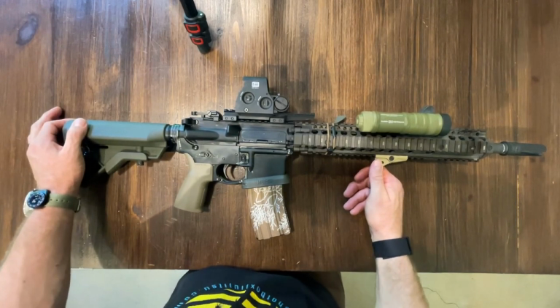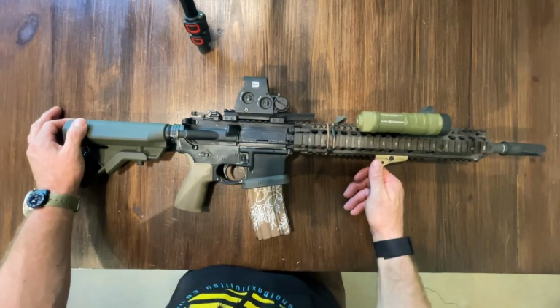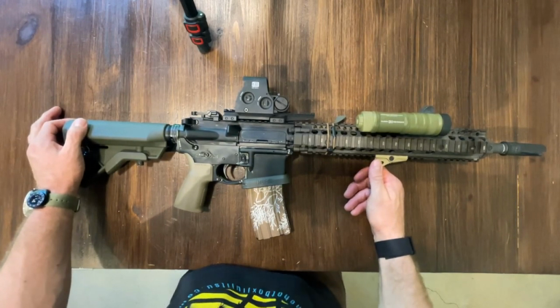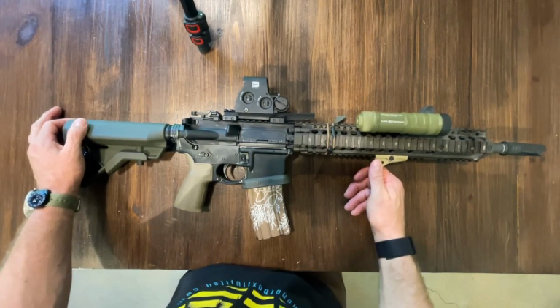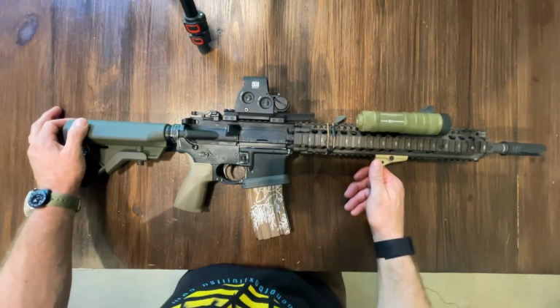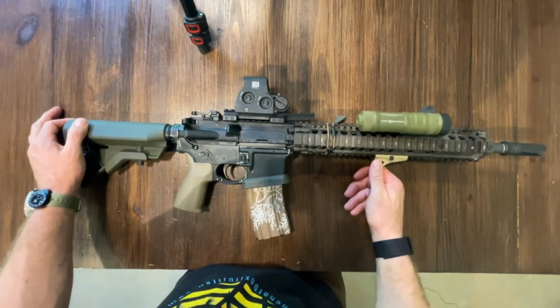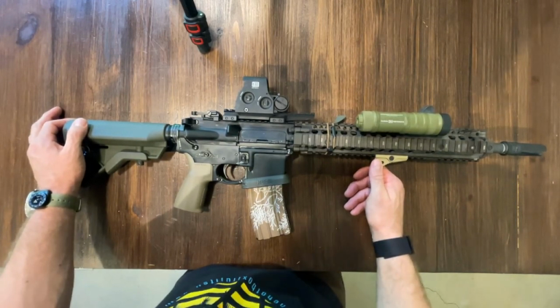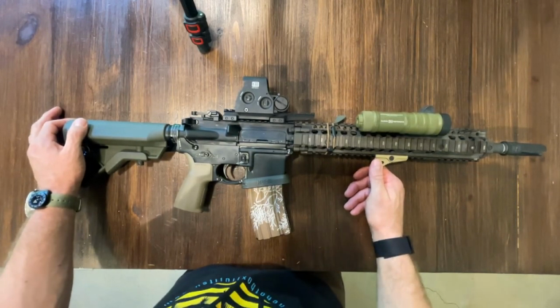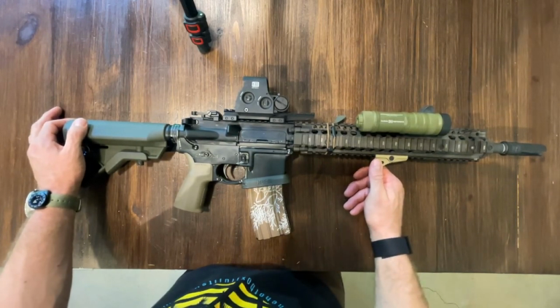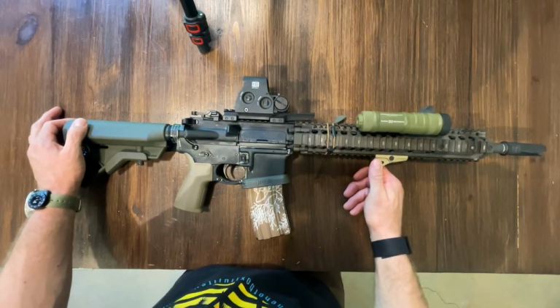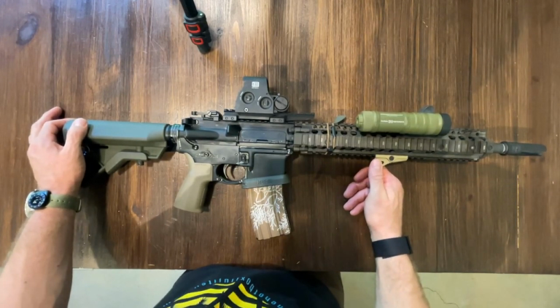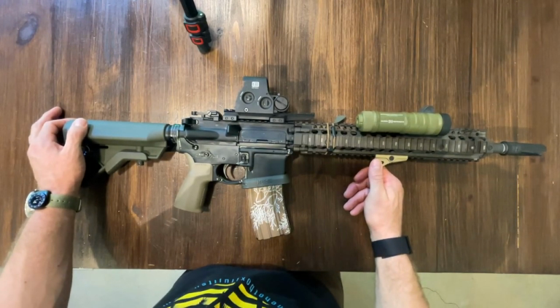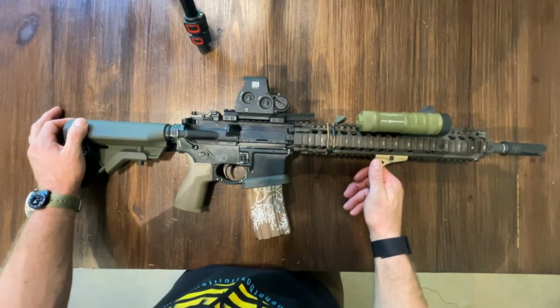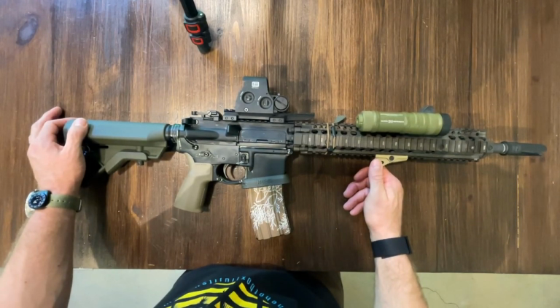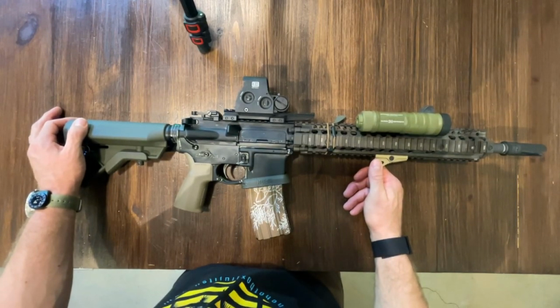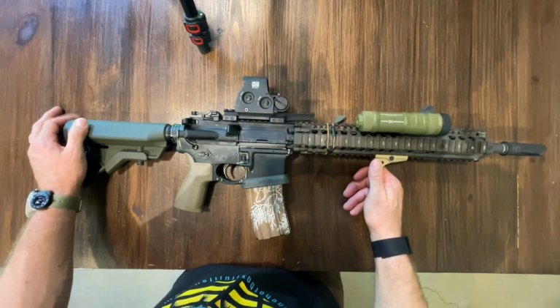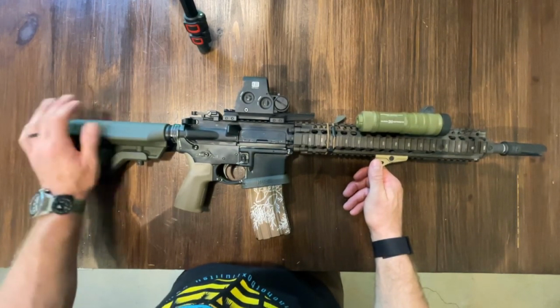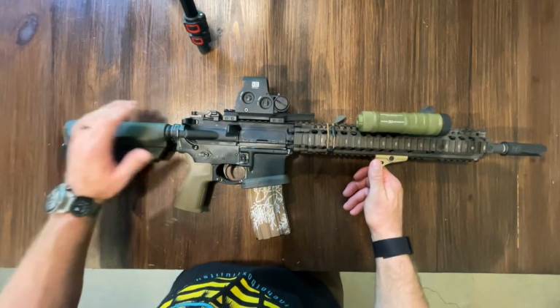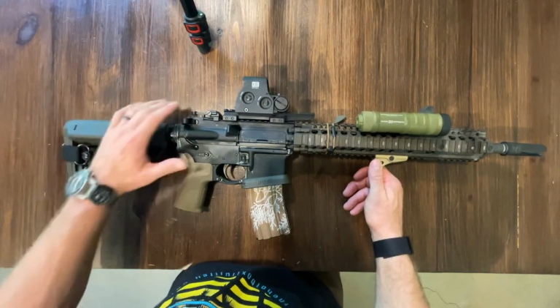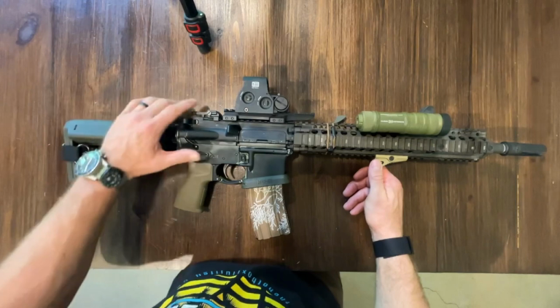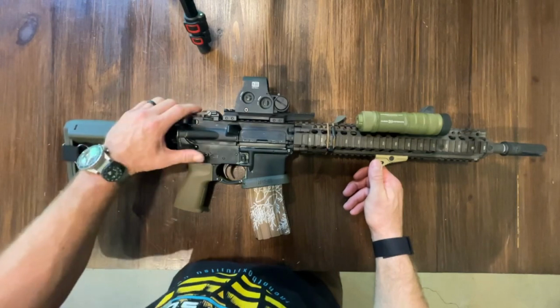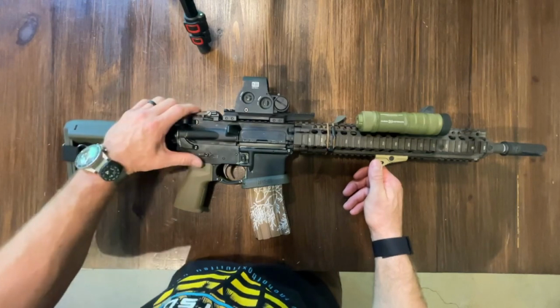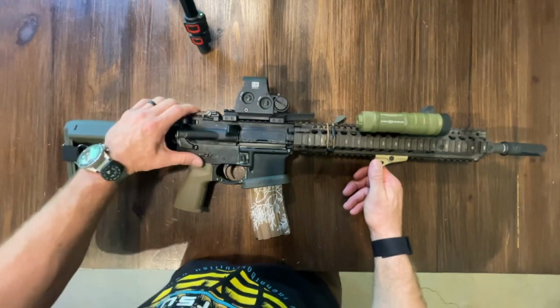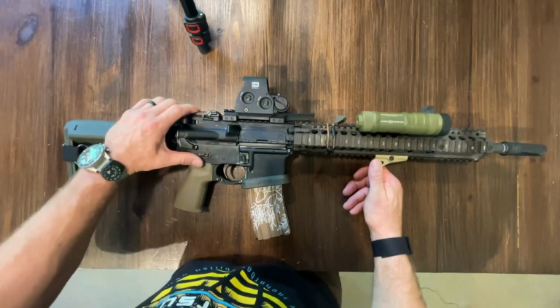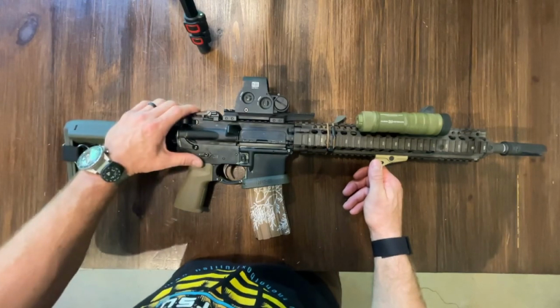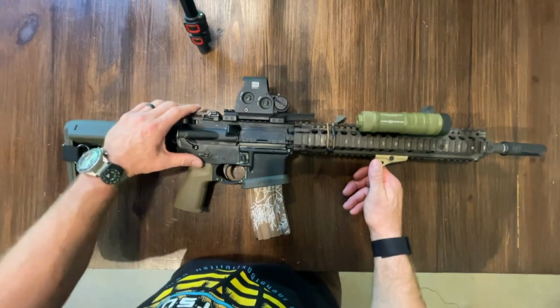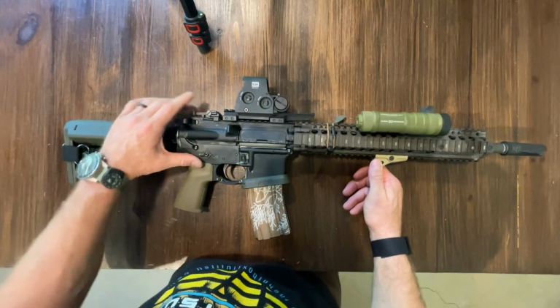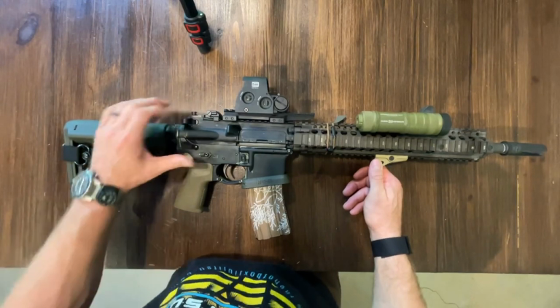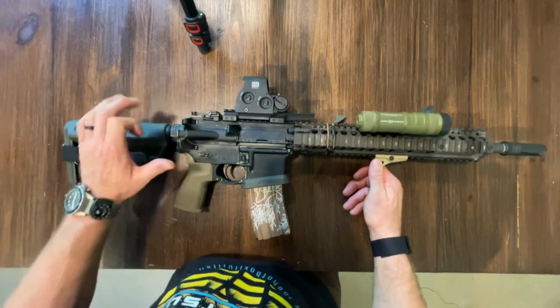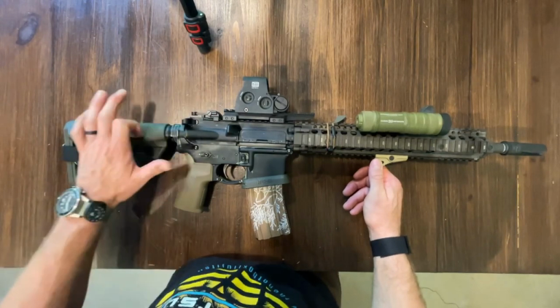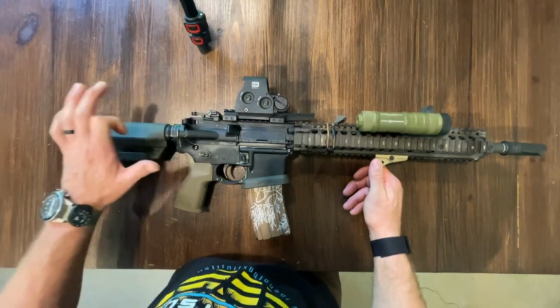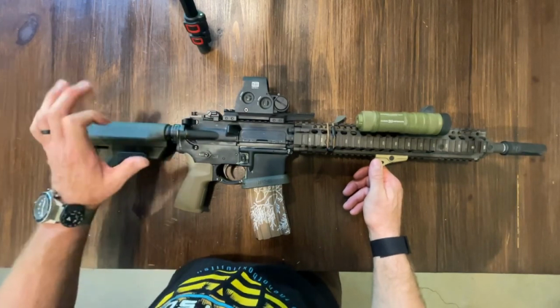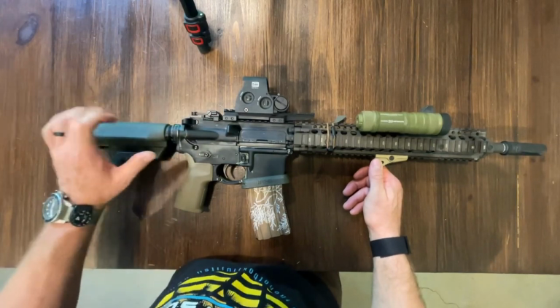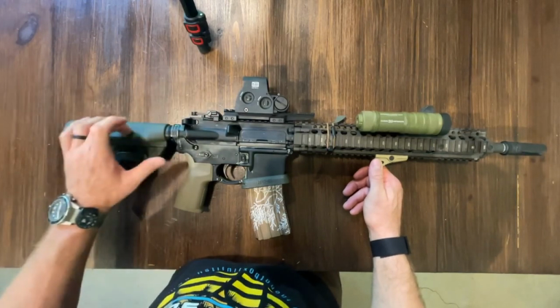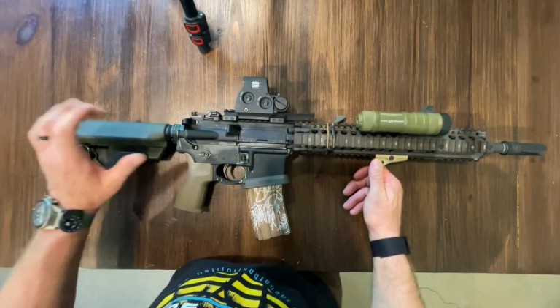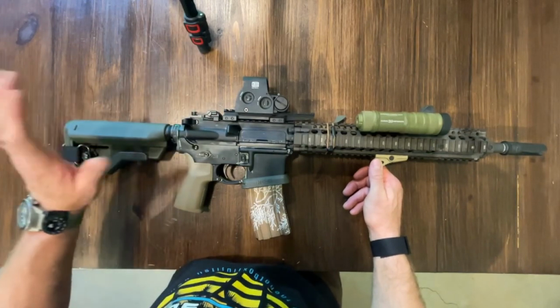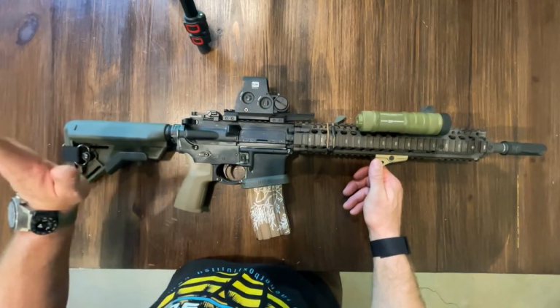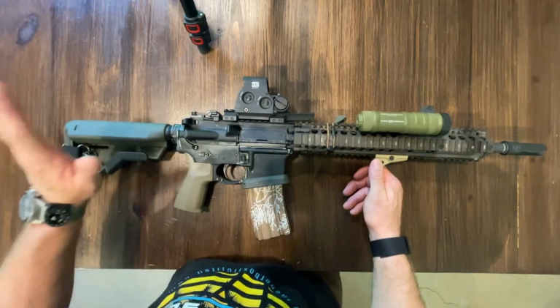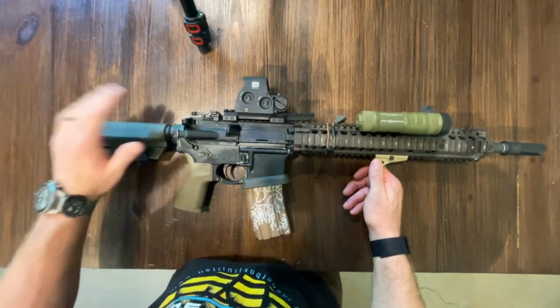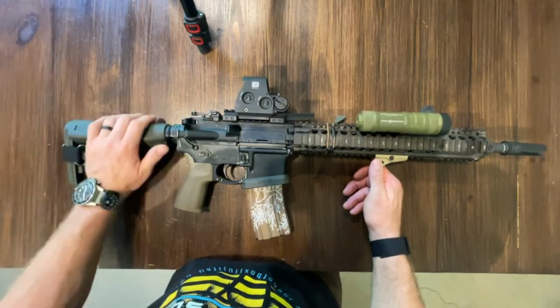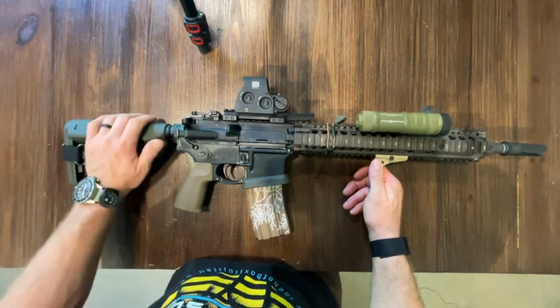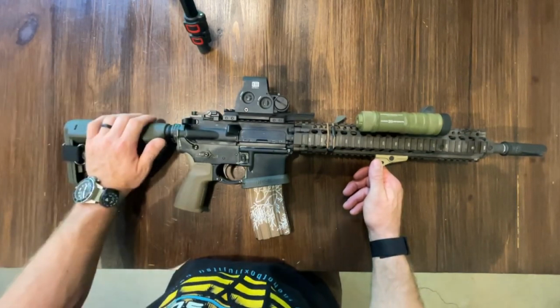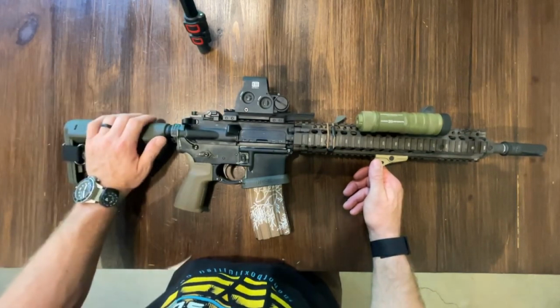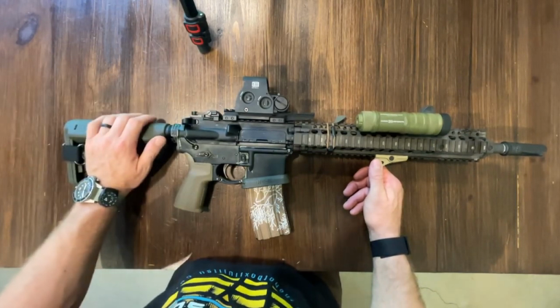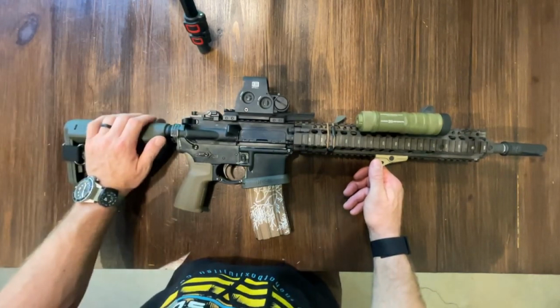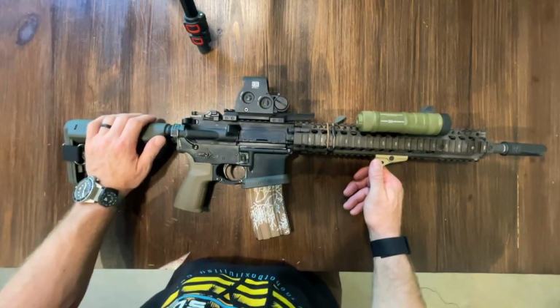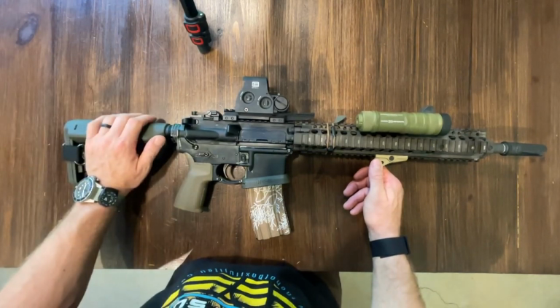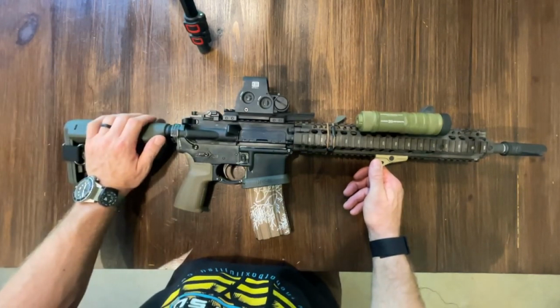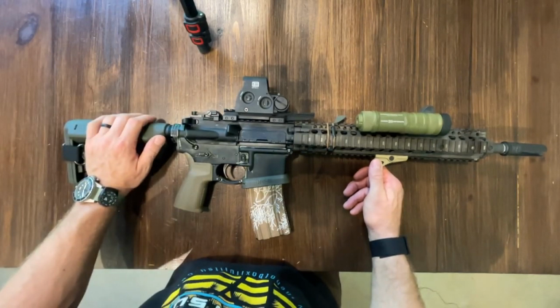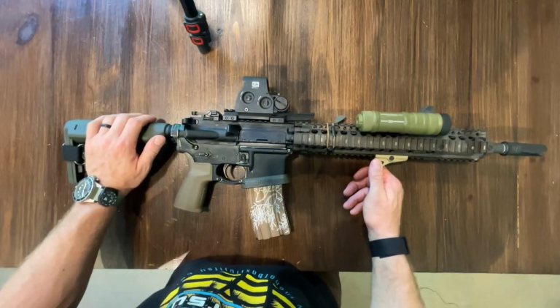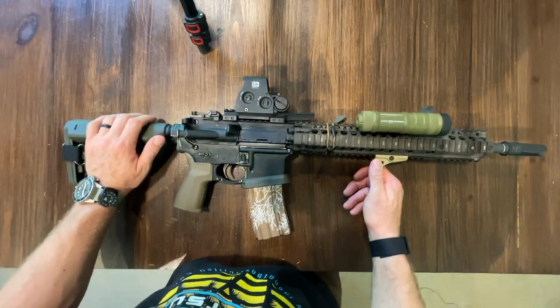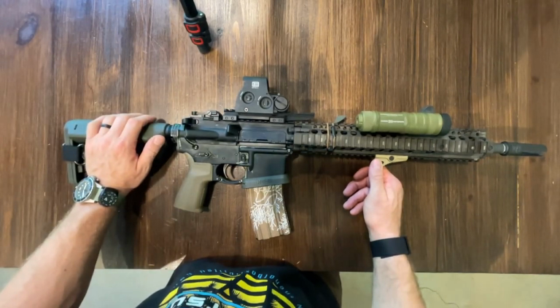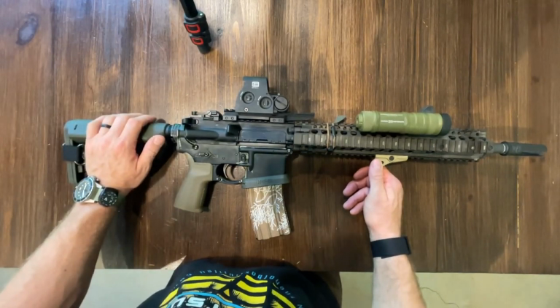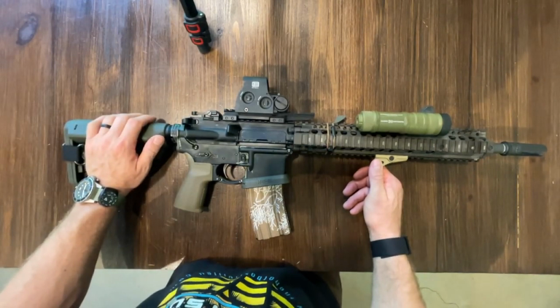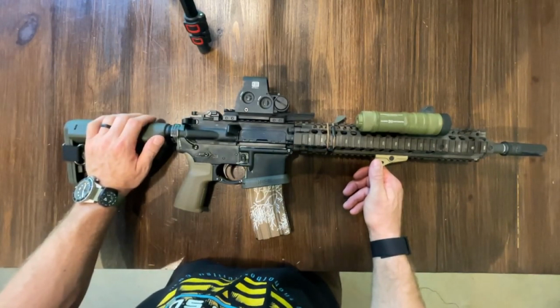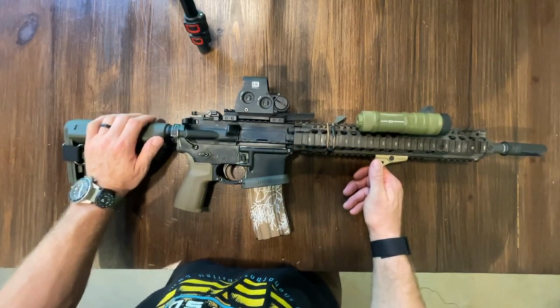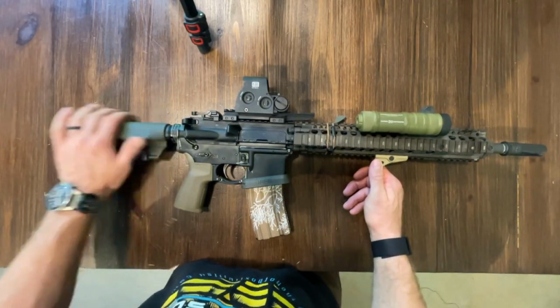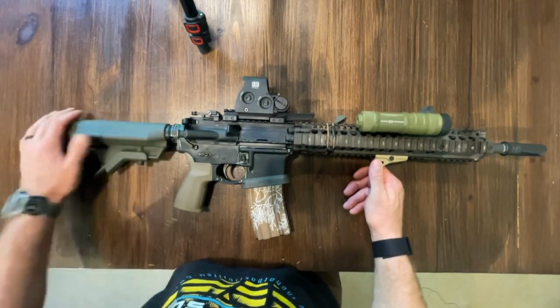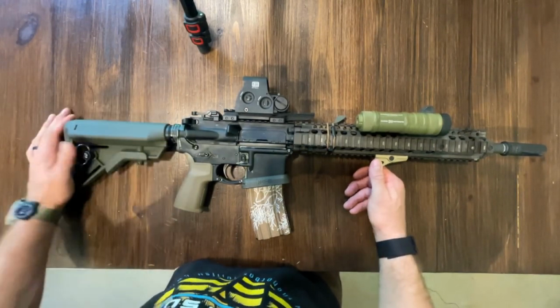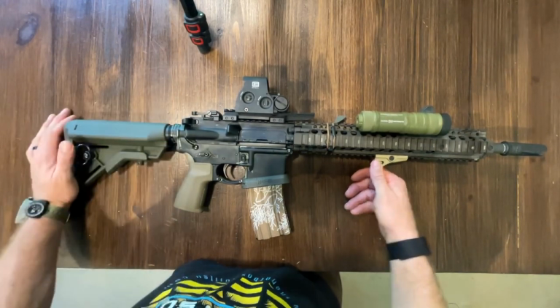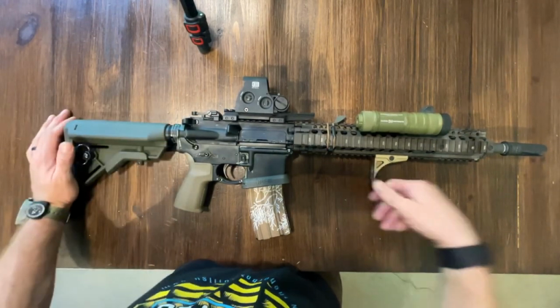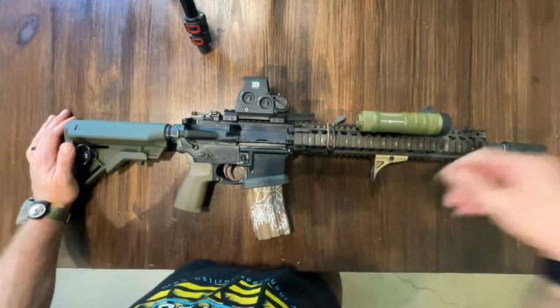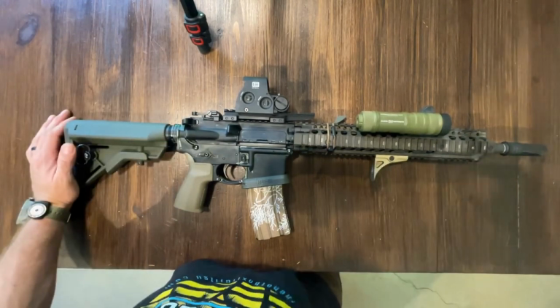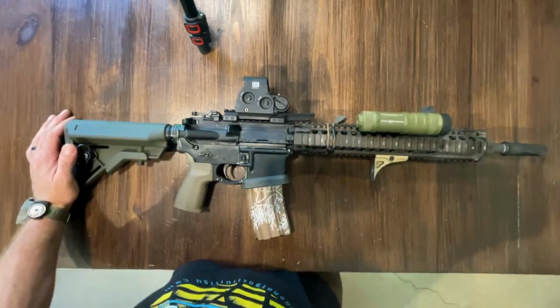So that fills out the role of the three: the recce, the SPR, and then this carbine. Thanks guys.